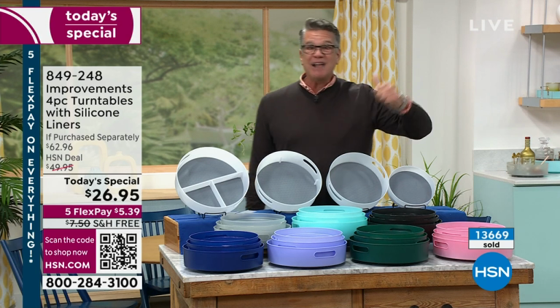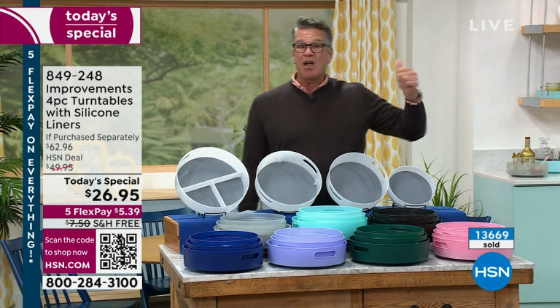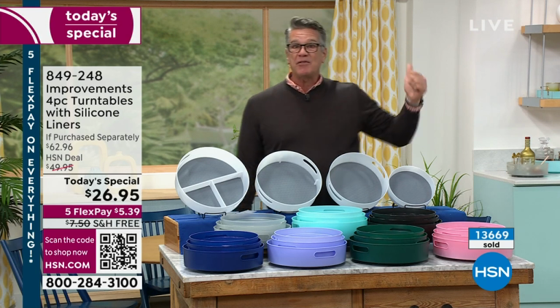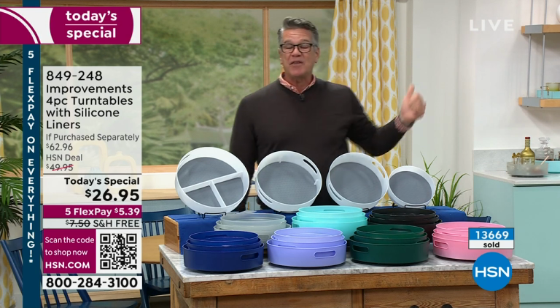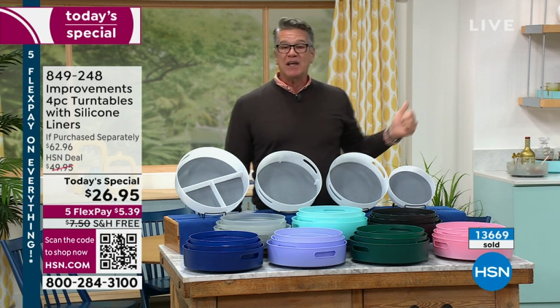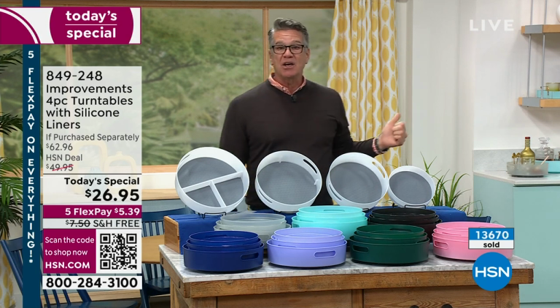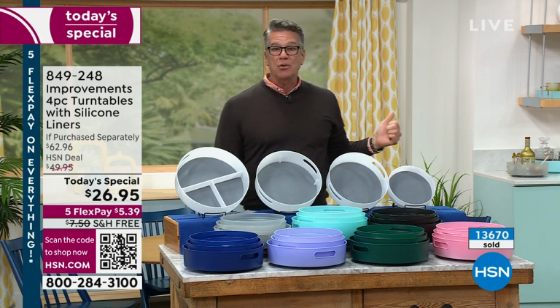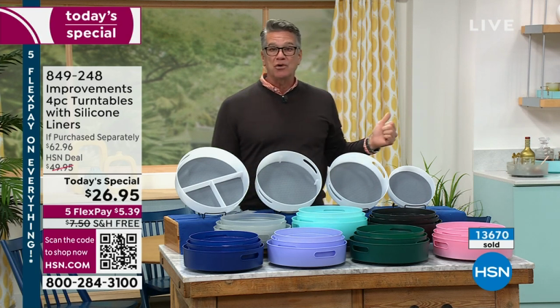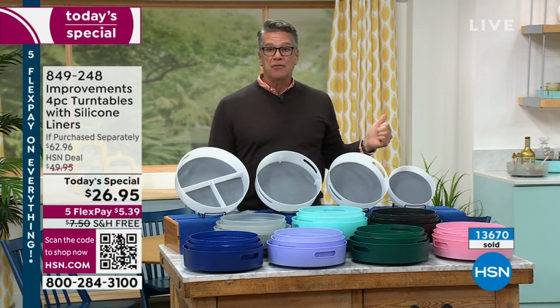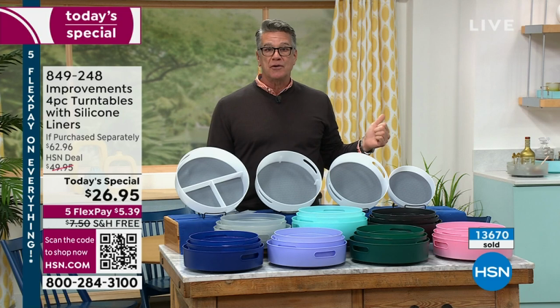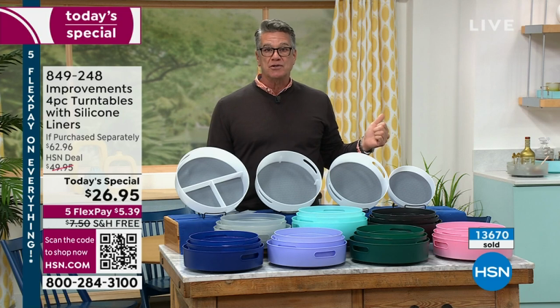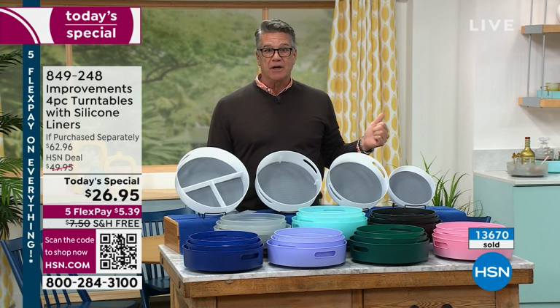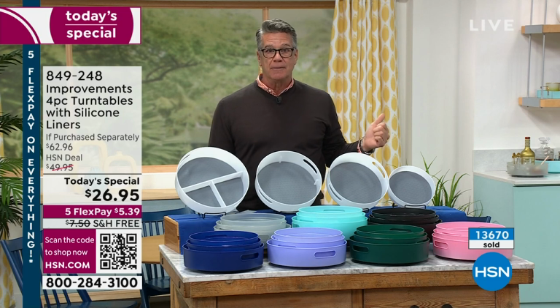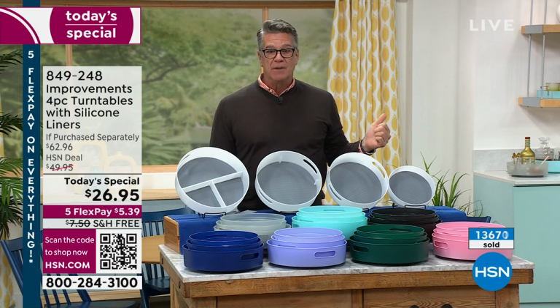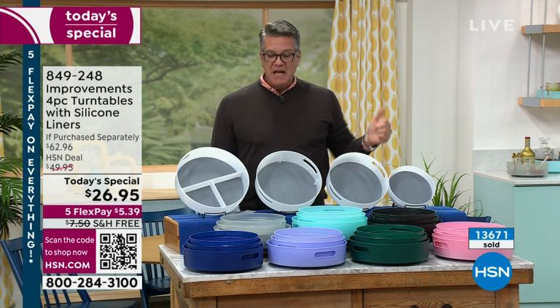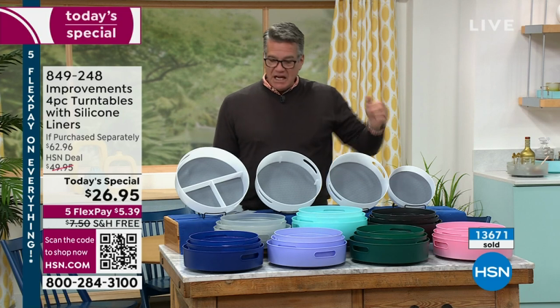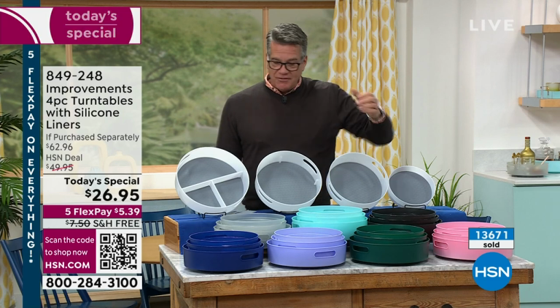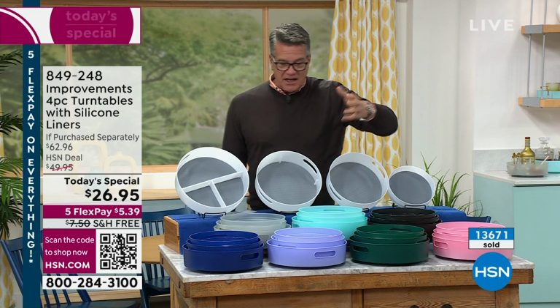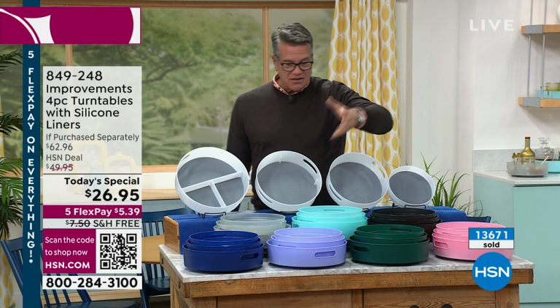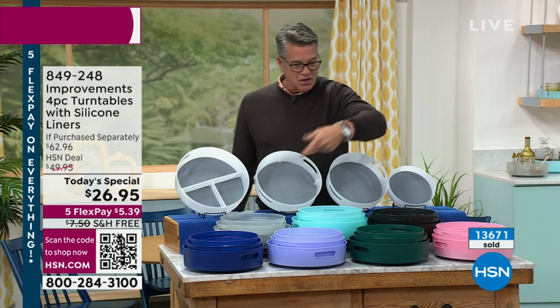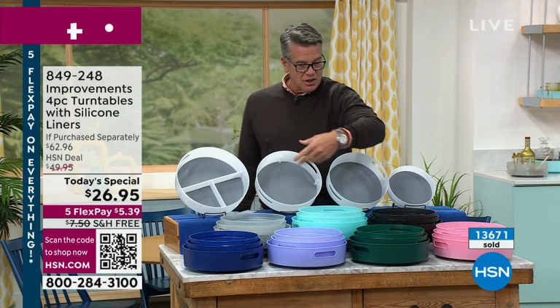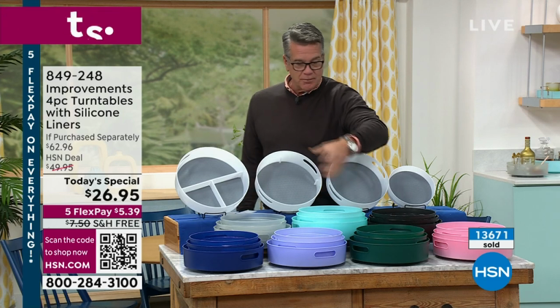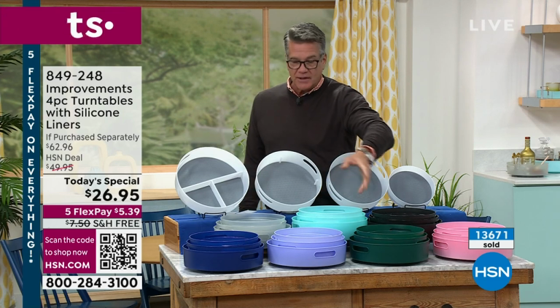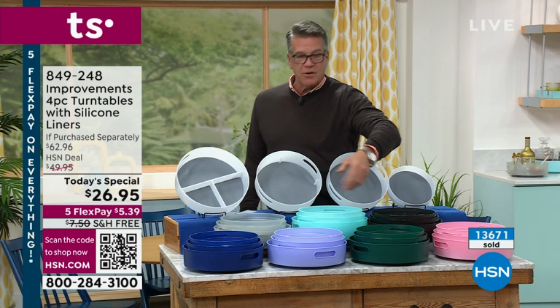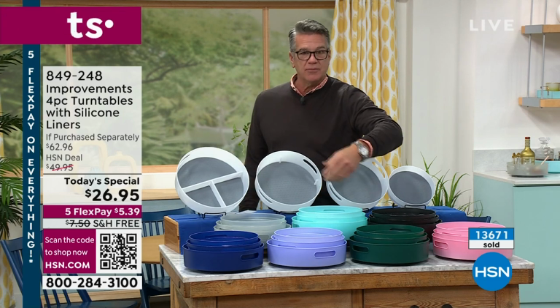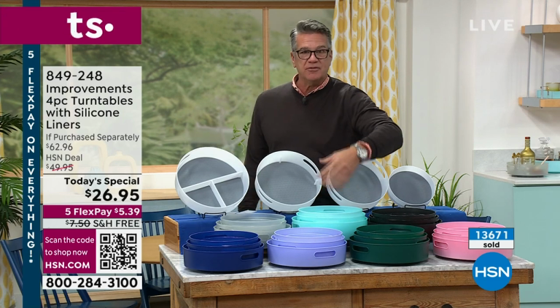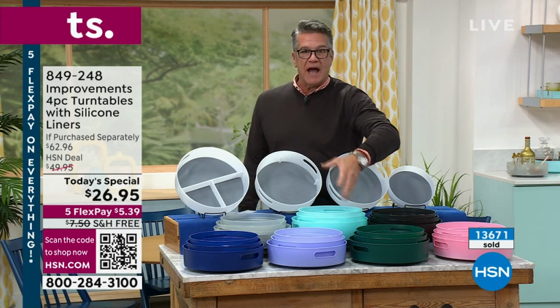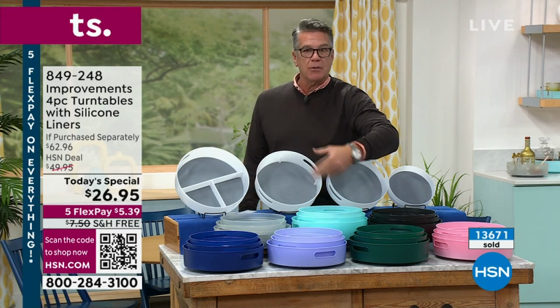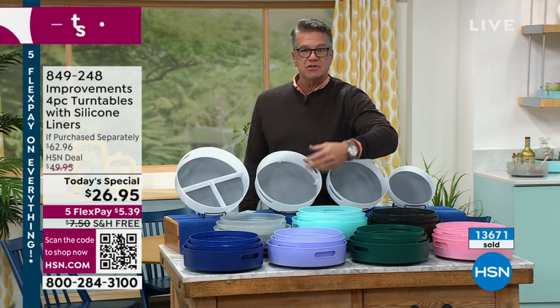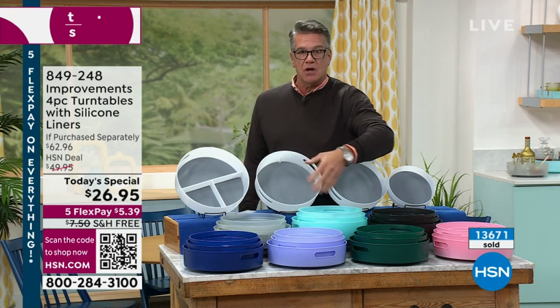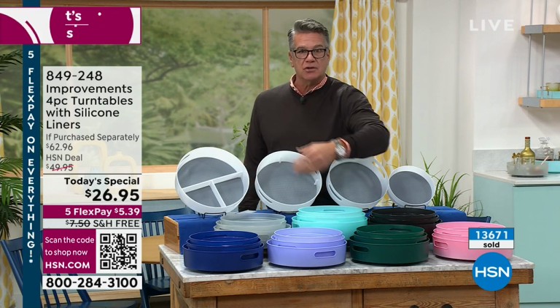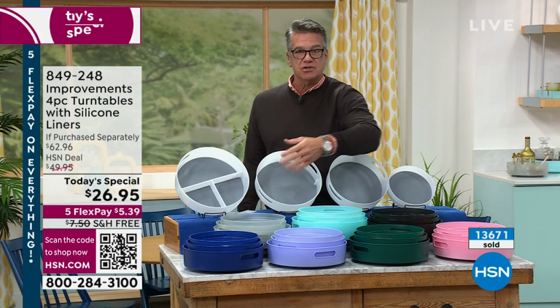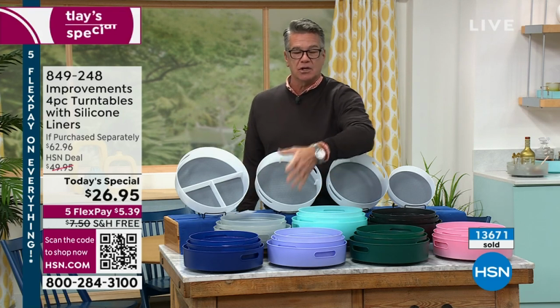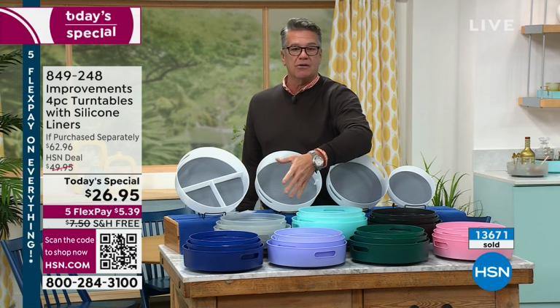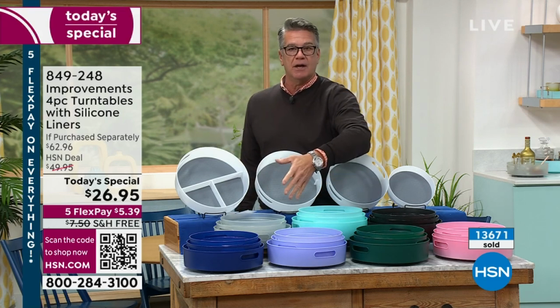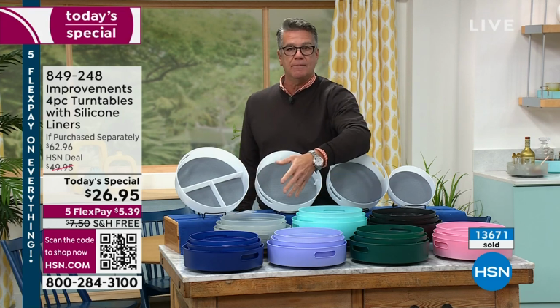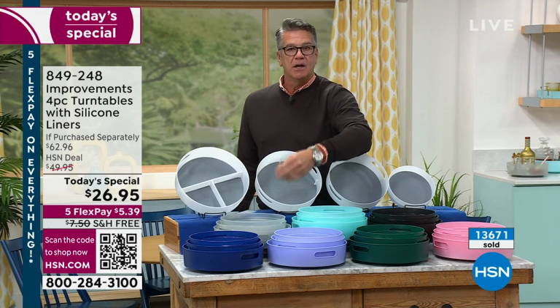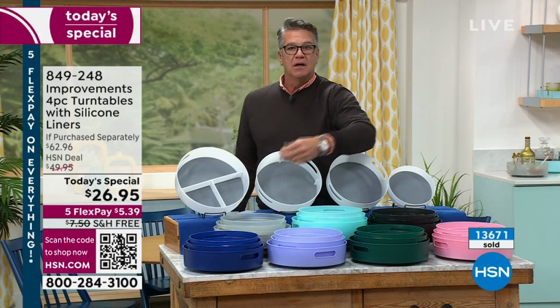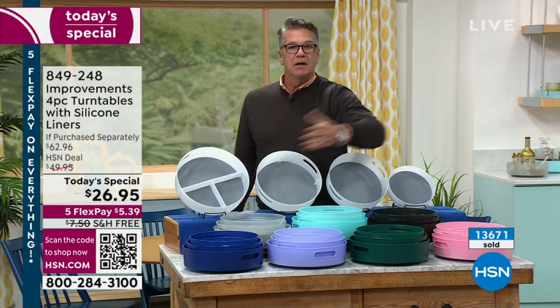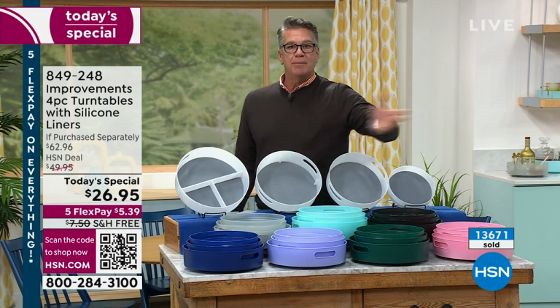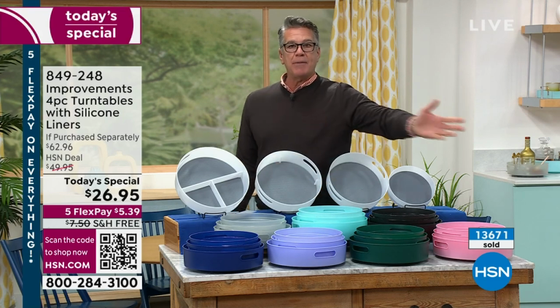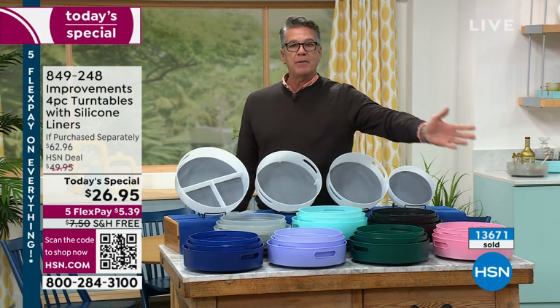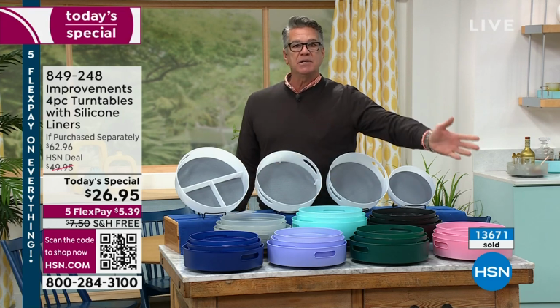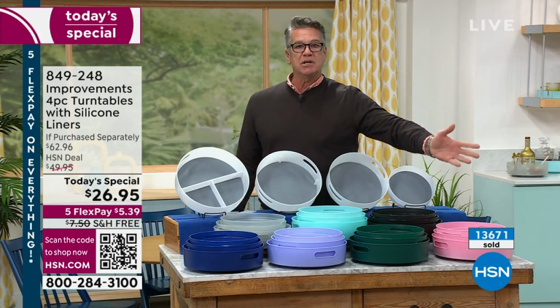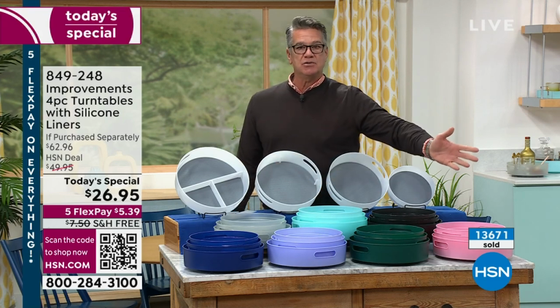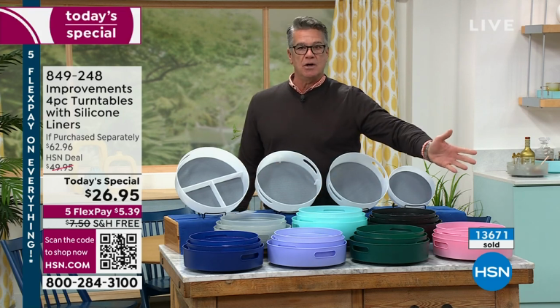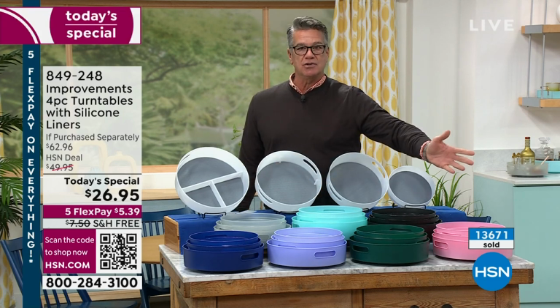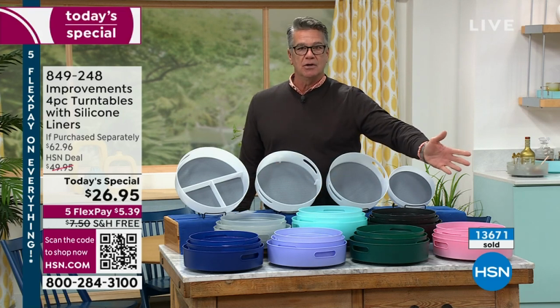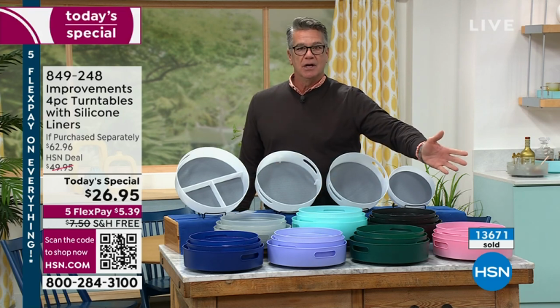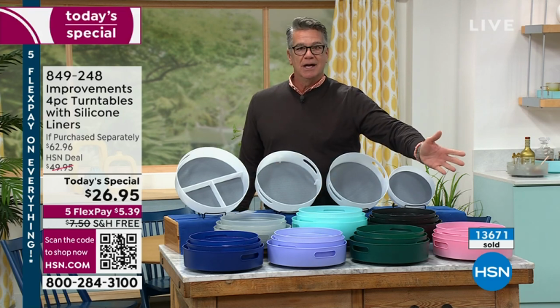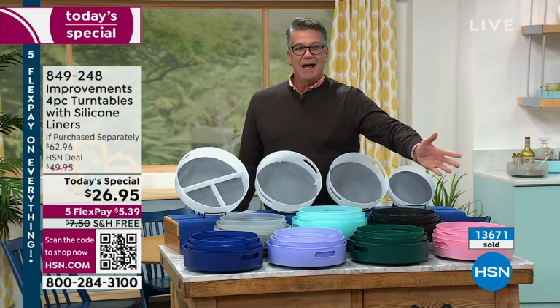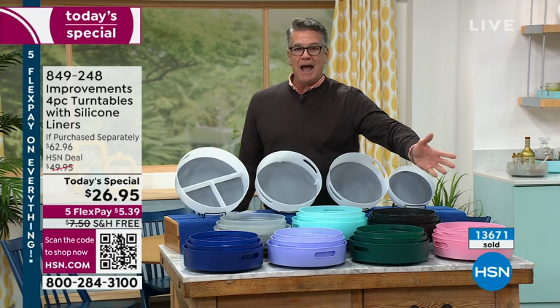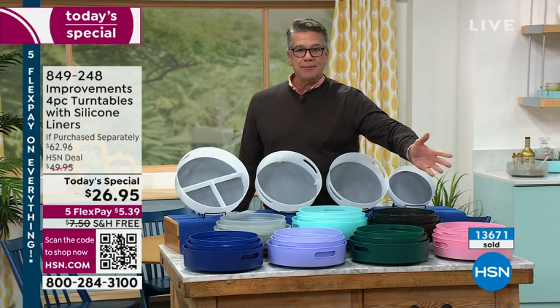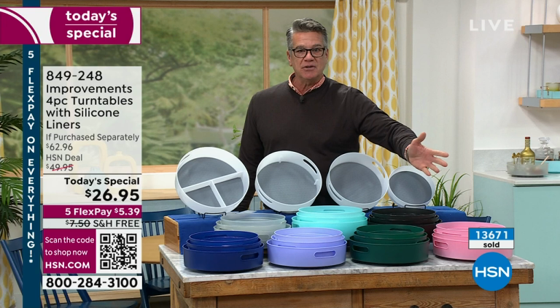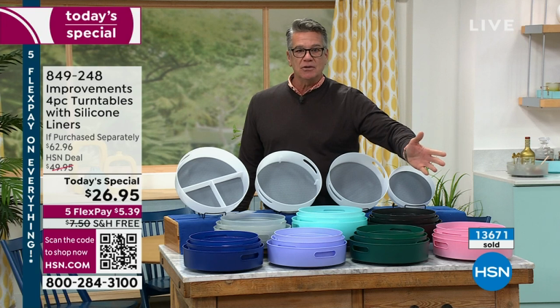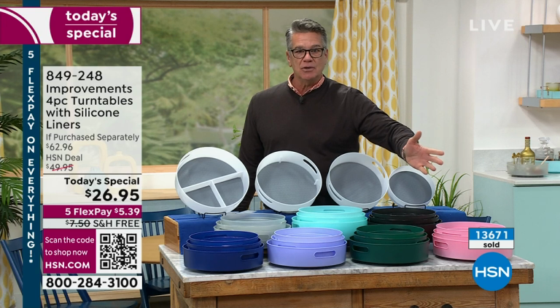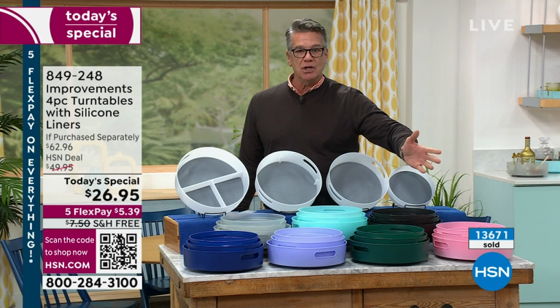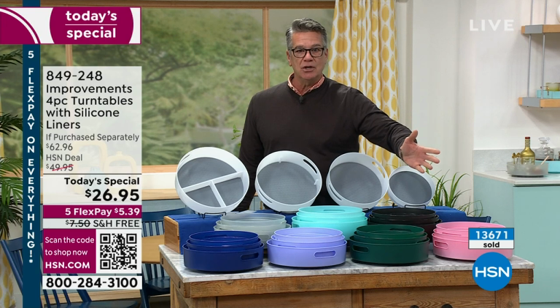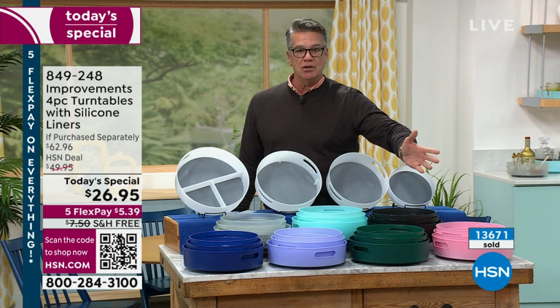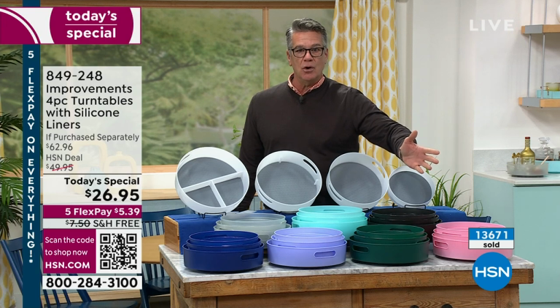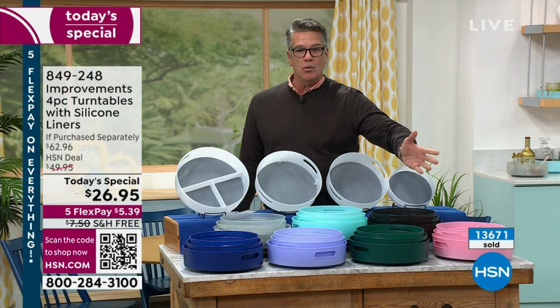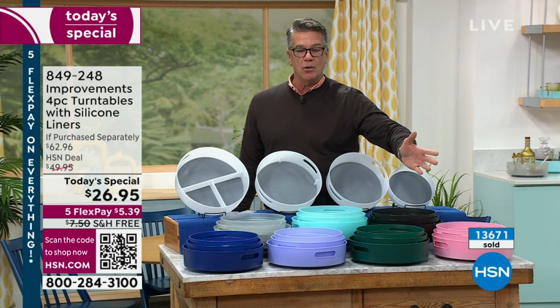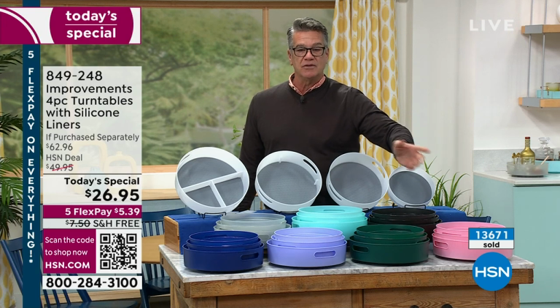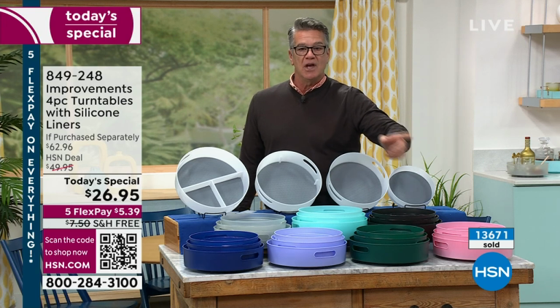I love that they can go in your refrigerator. If they get dirty — breadcrumbs, flour, salt, sugar — pop them in the dishwasher. Absolutely no worries.